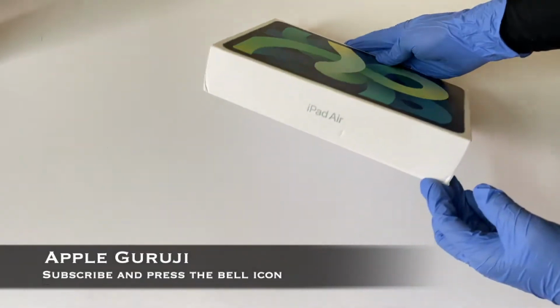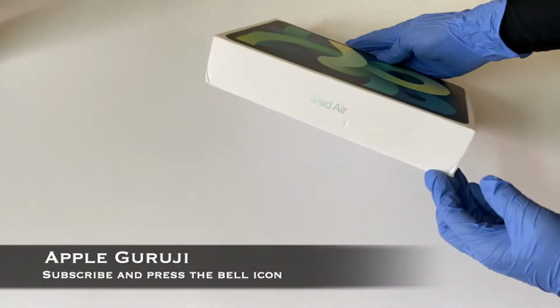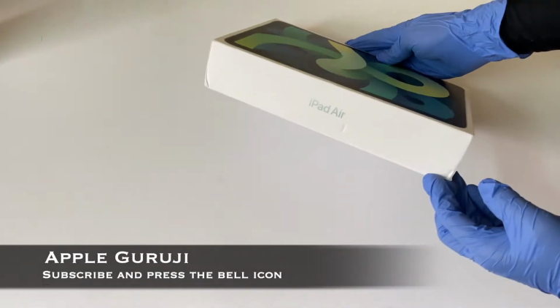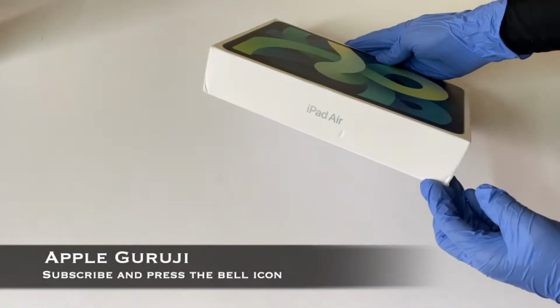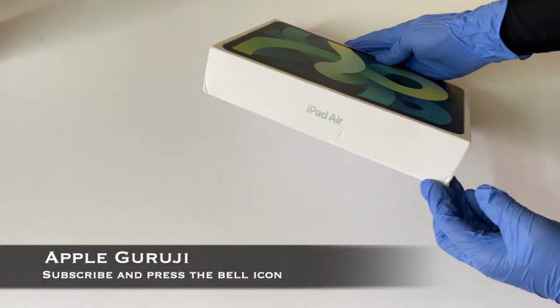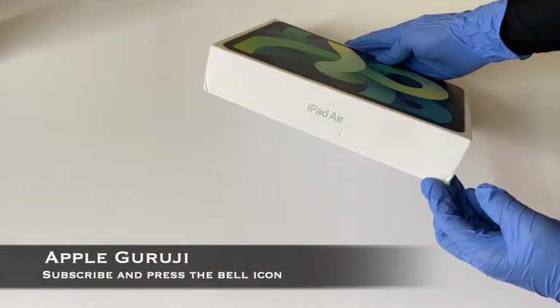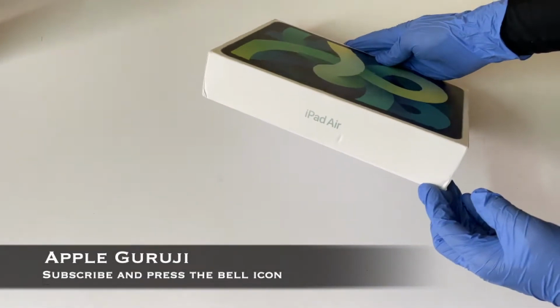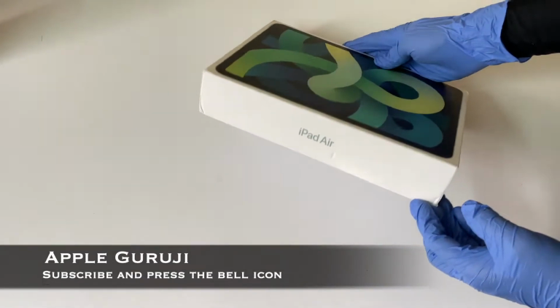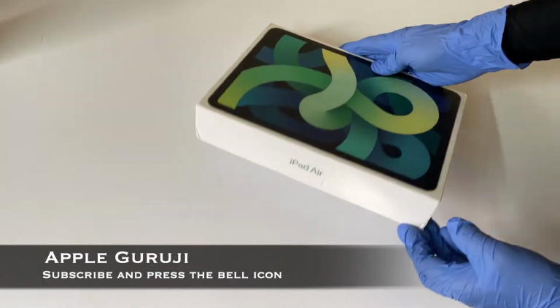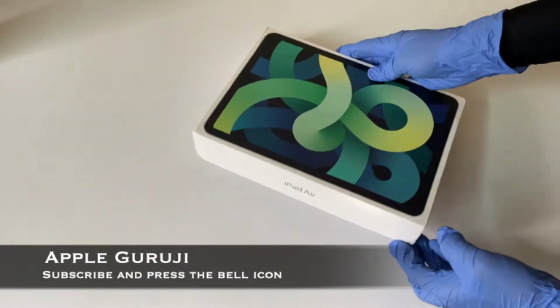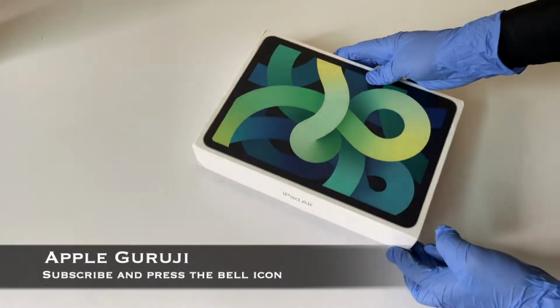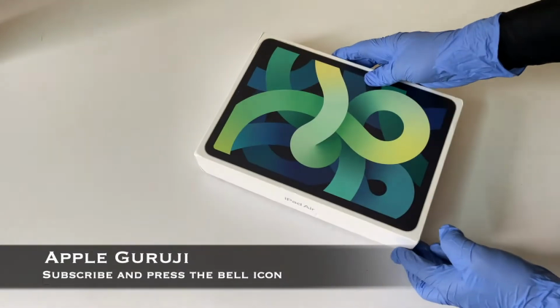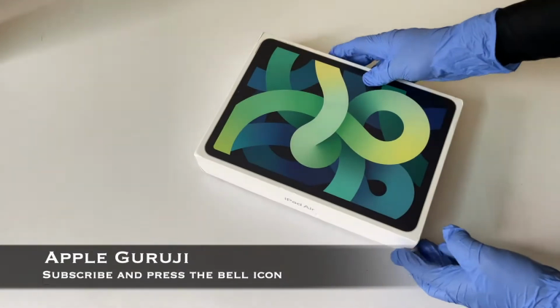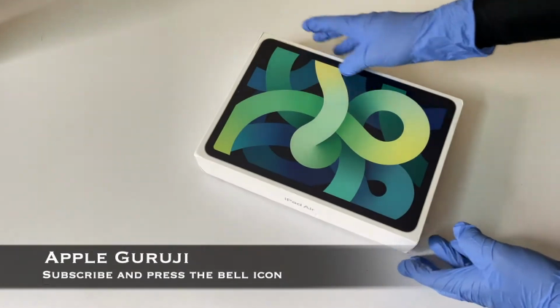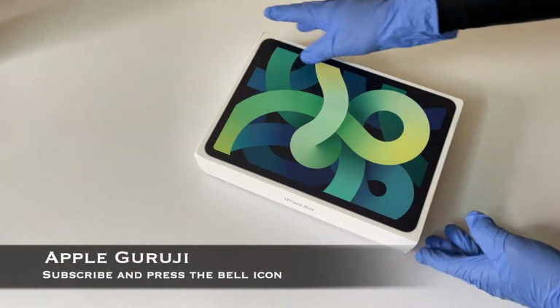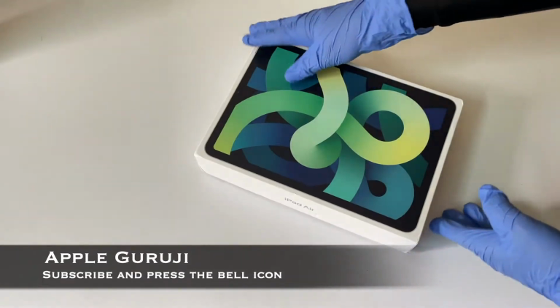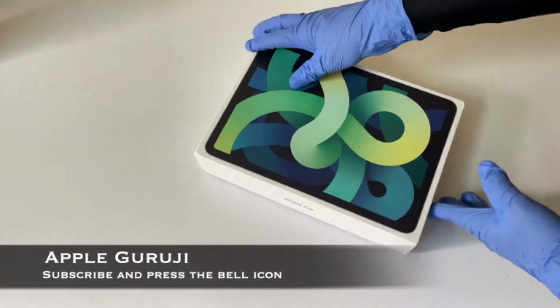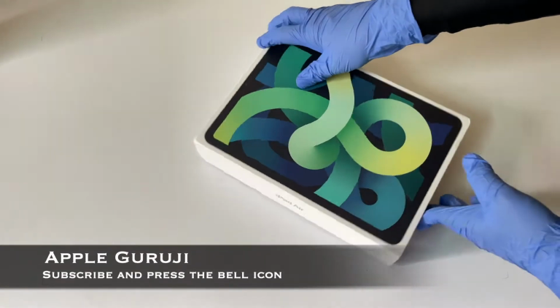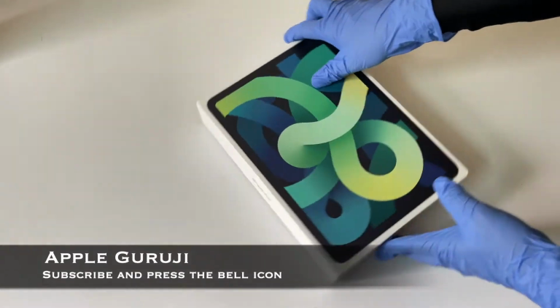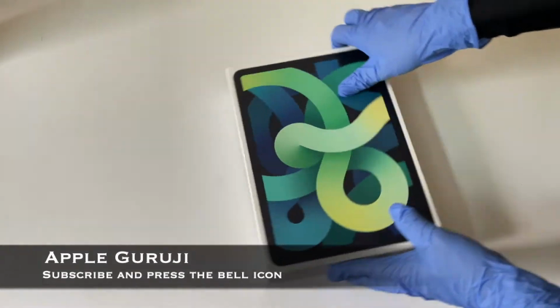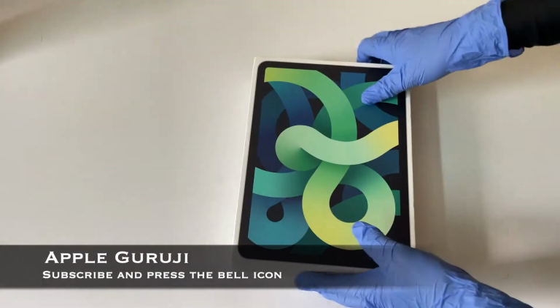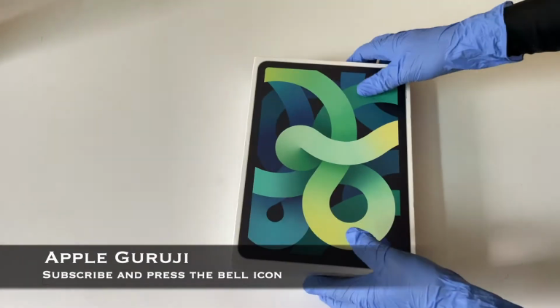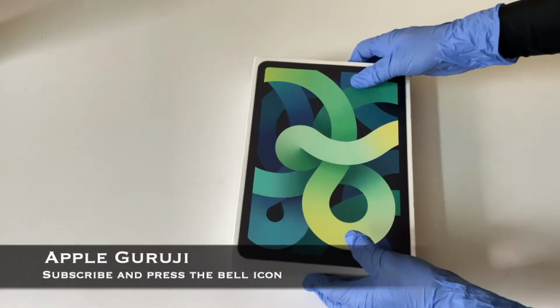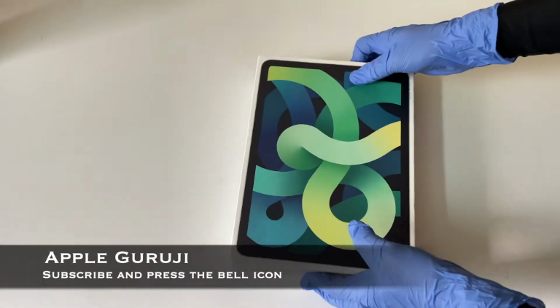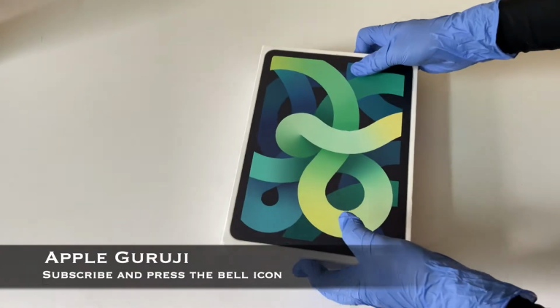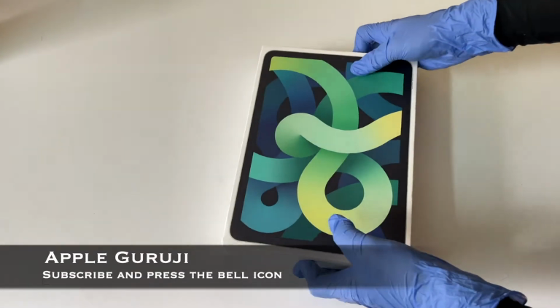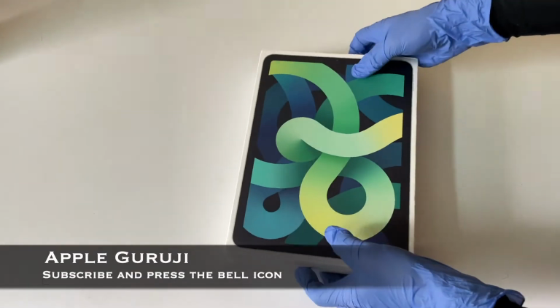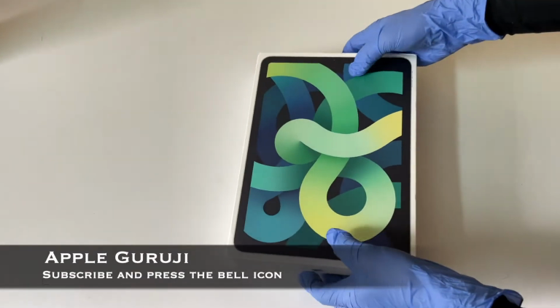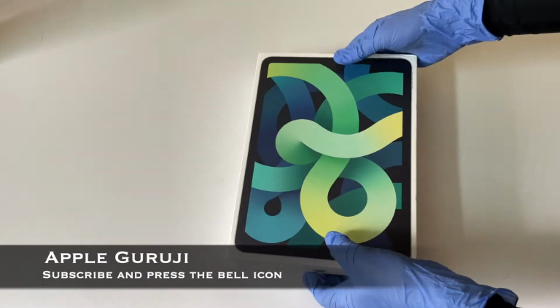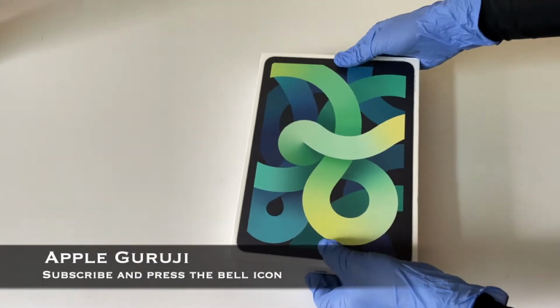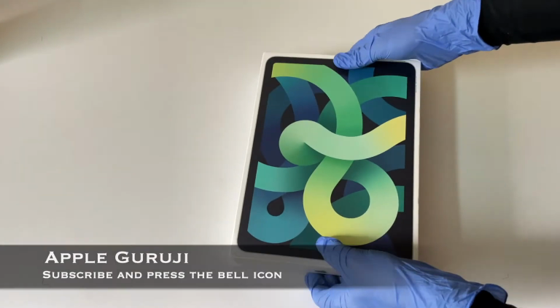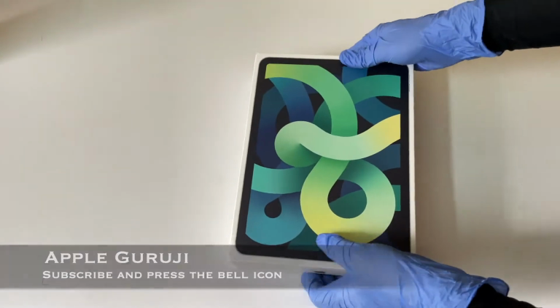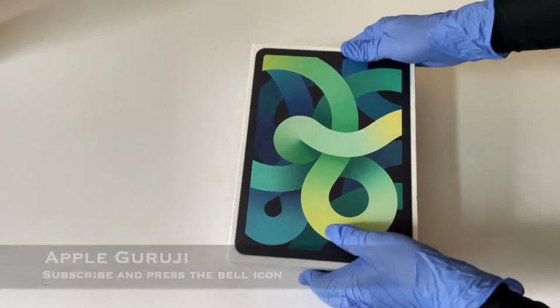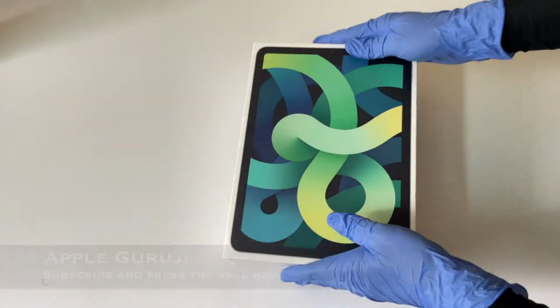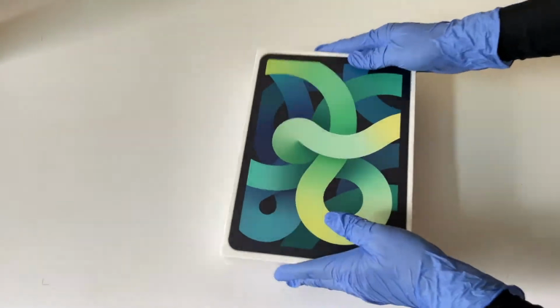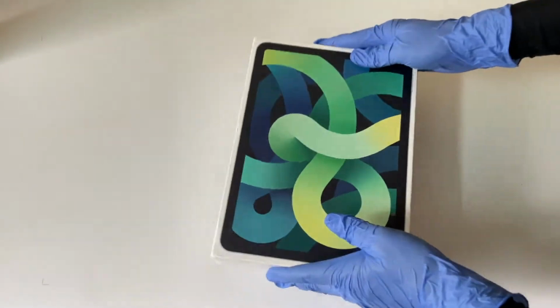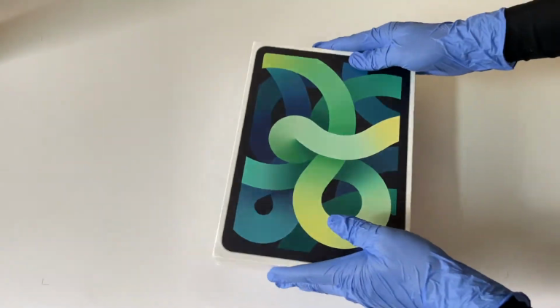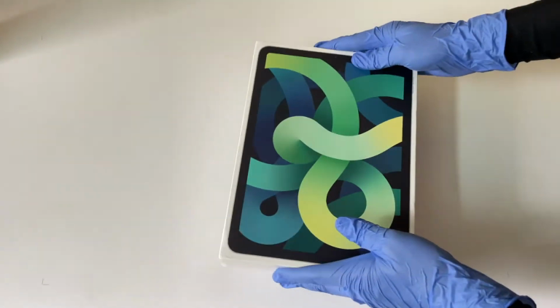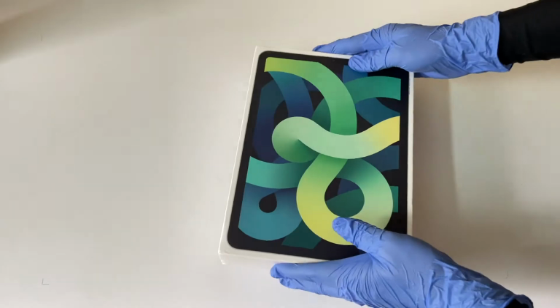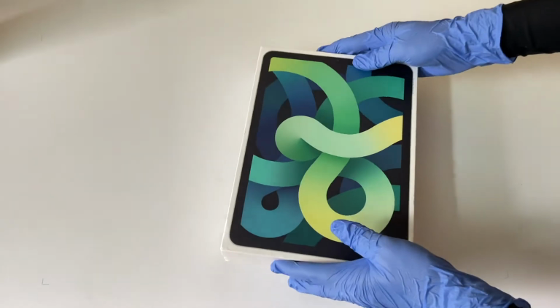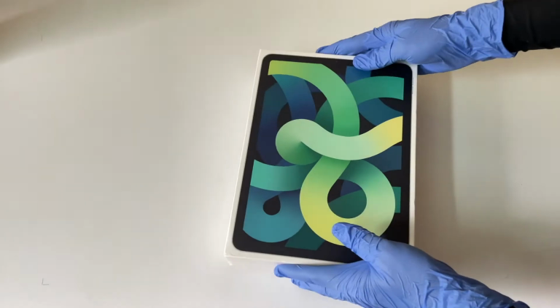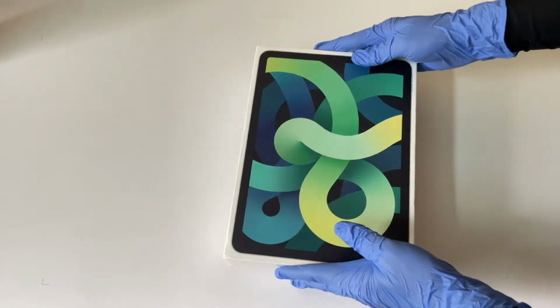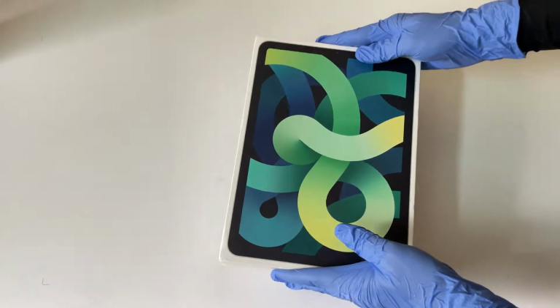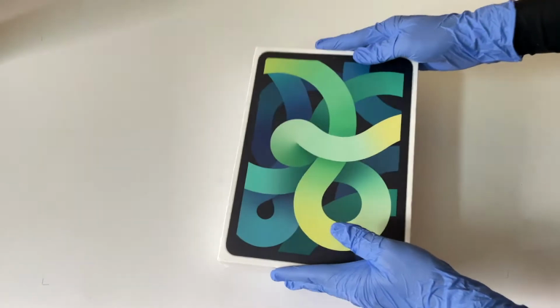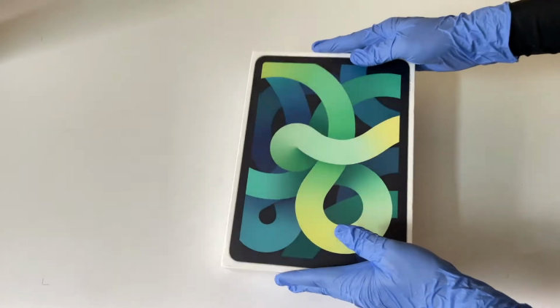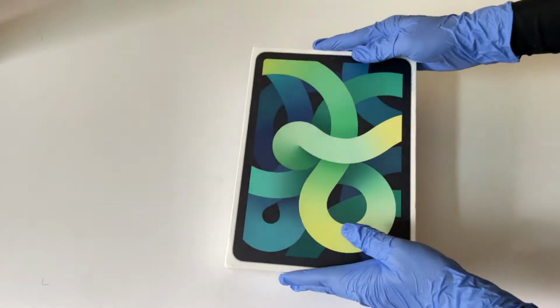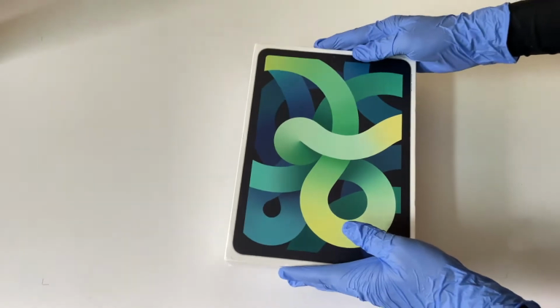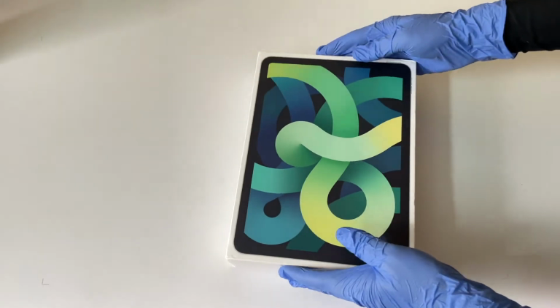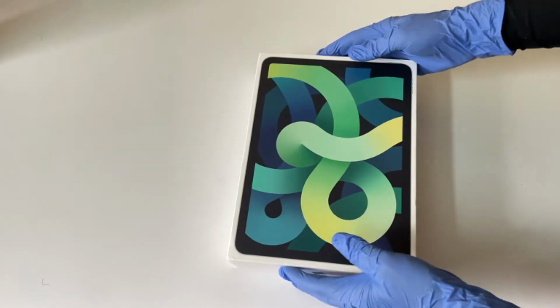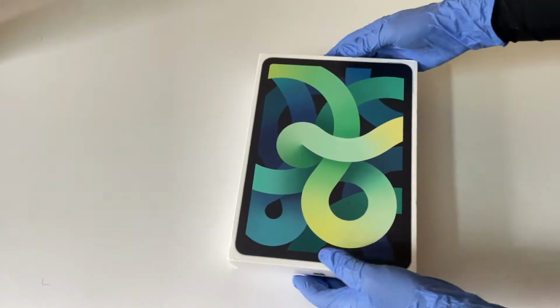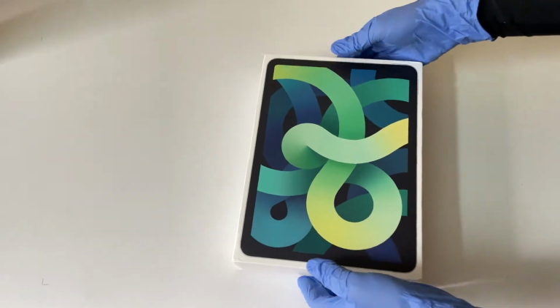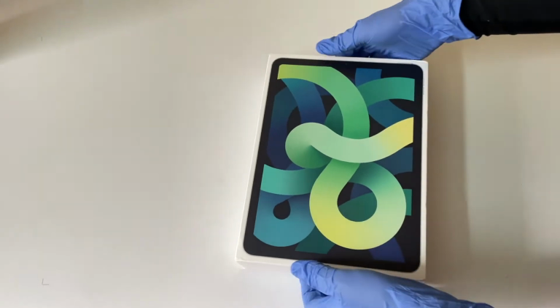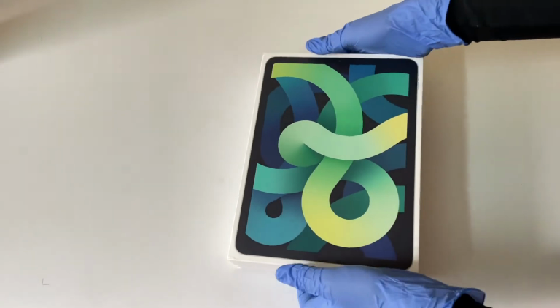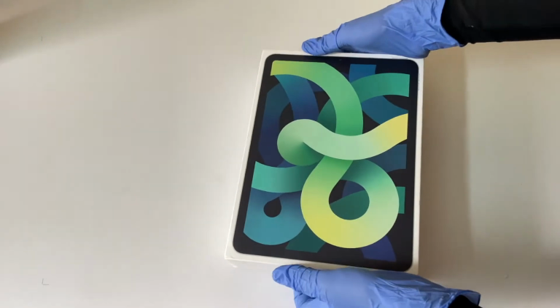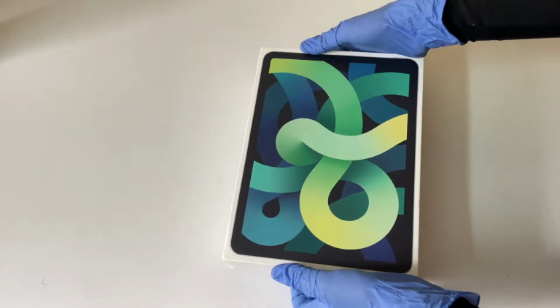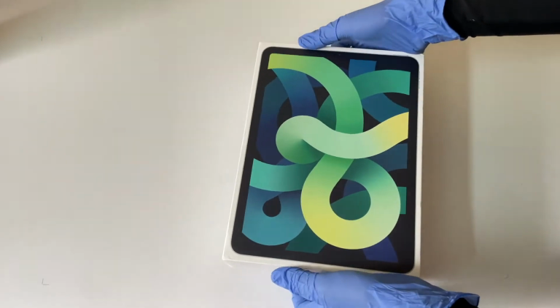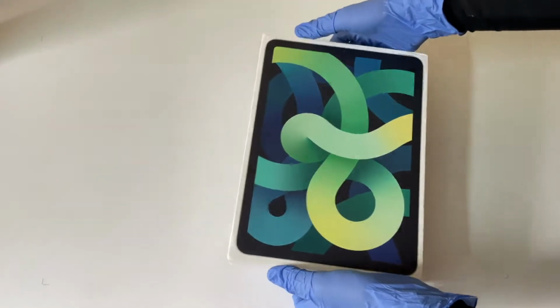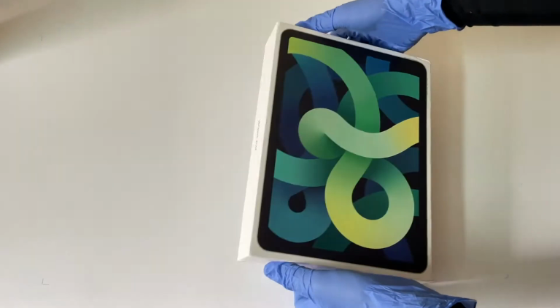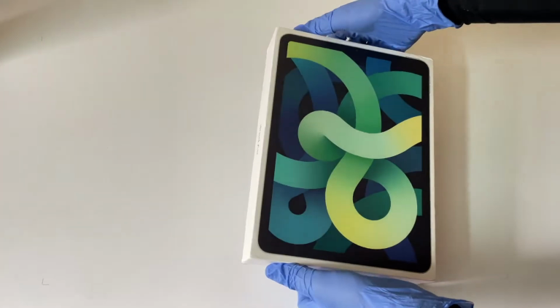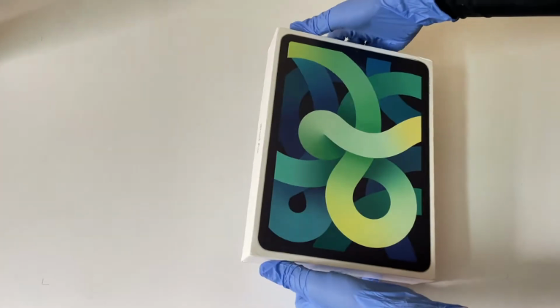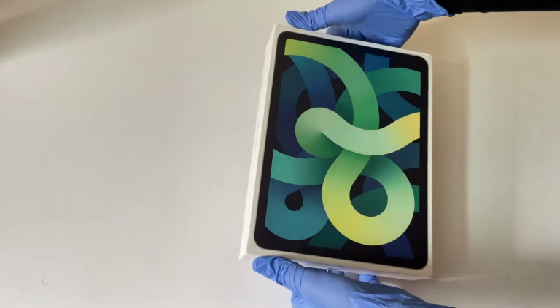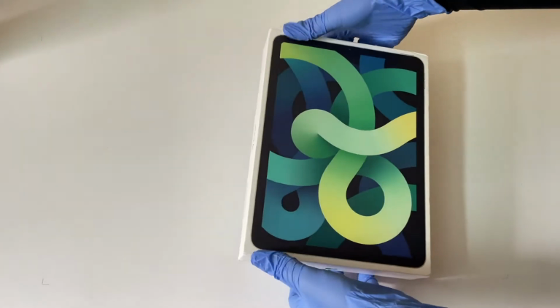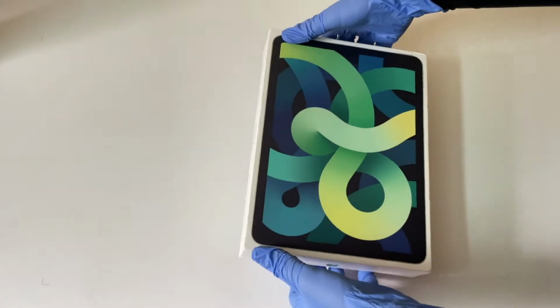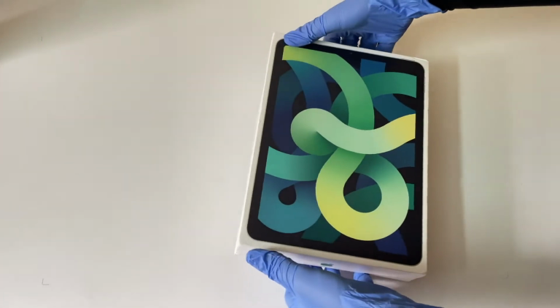This is the iPad Air bought on June 16th 2021. Let me open it and show you what we get inside the box.